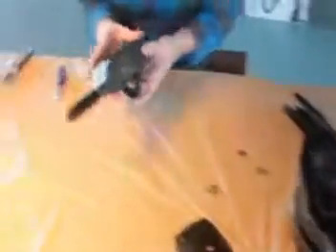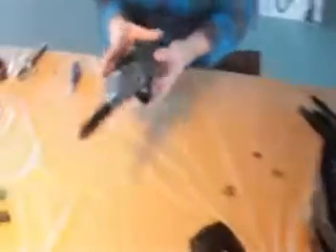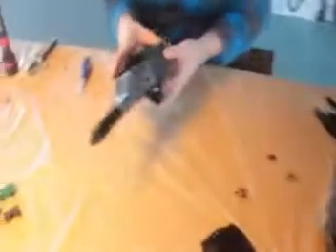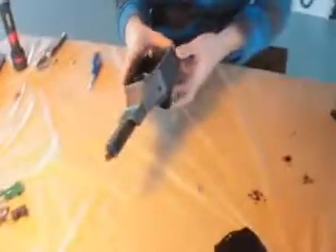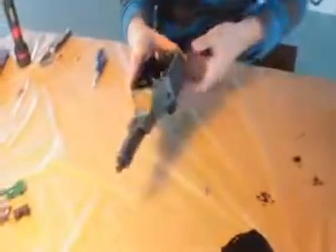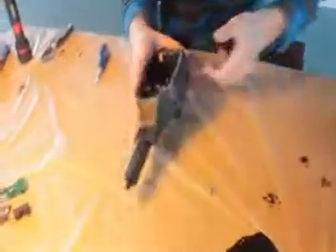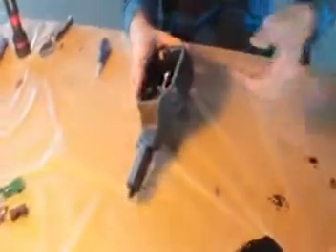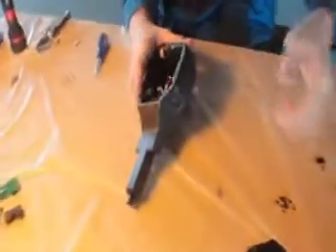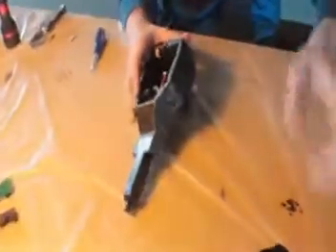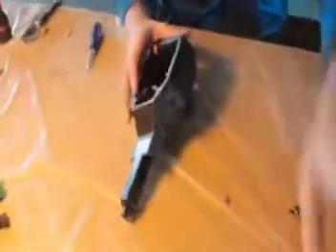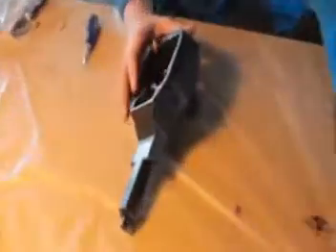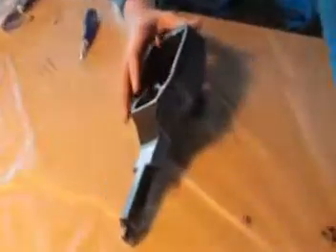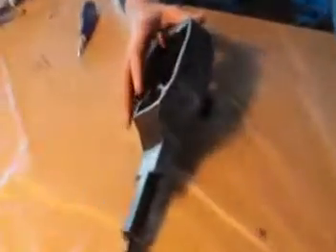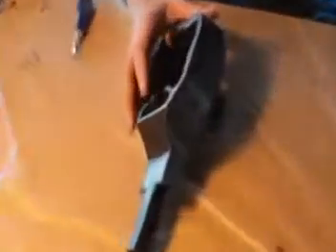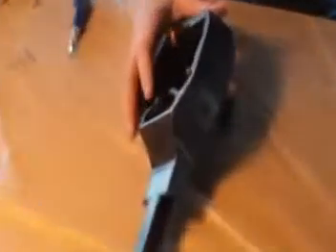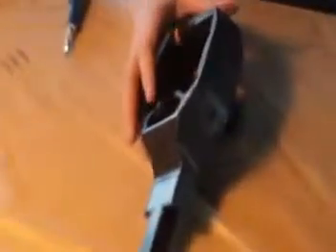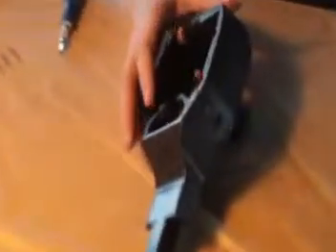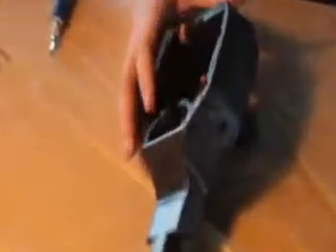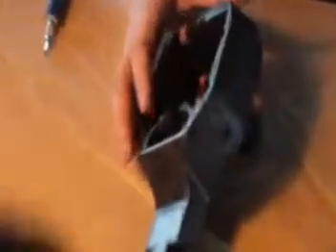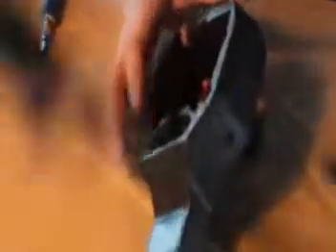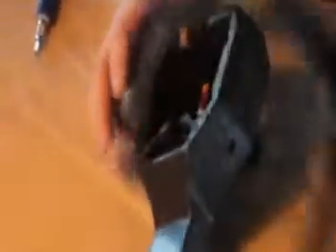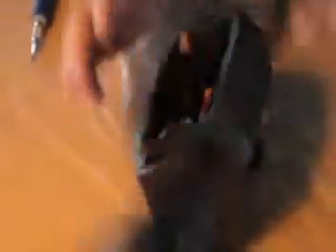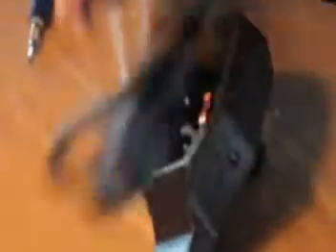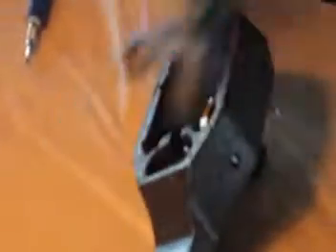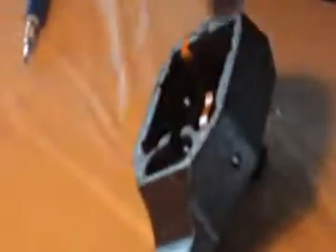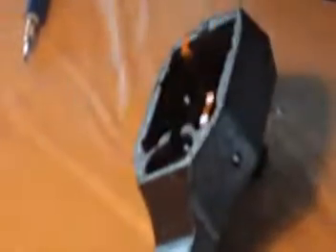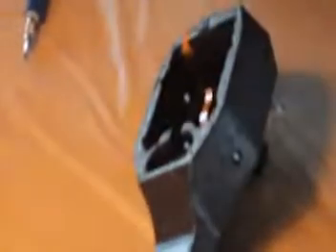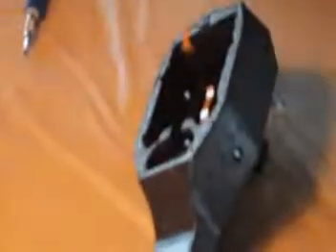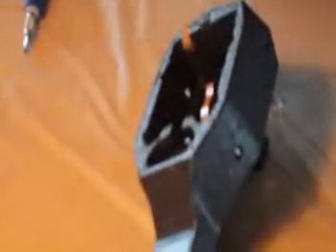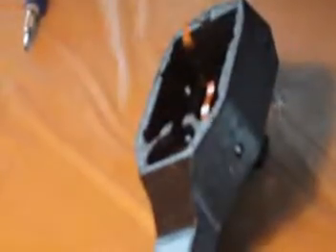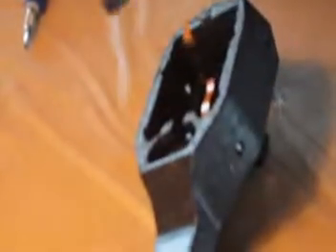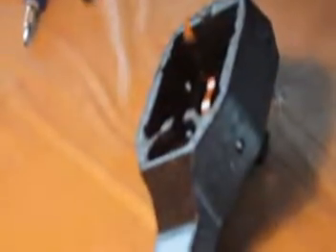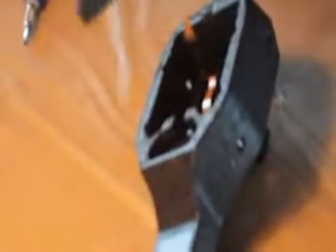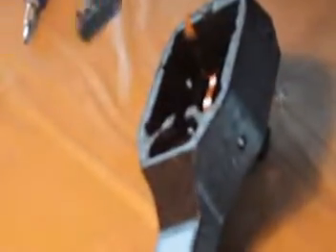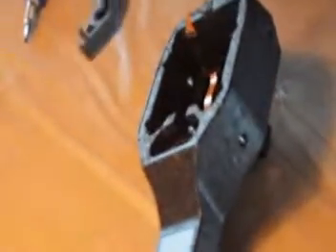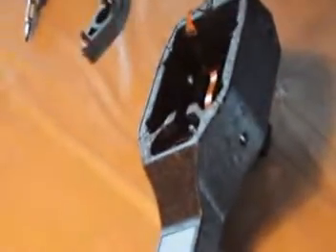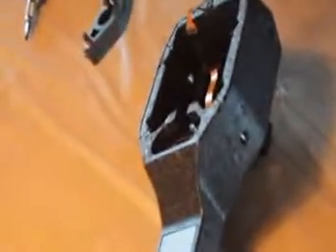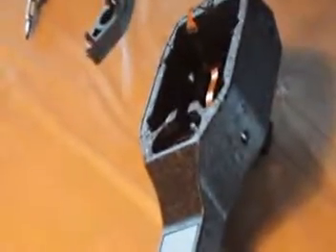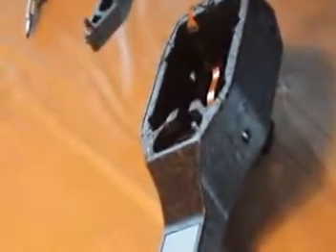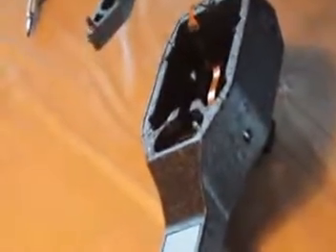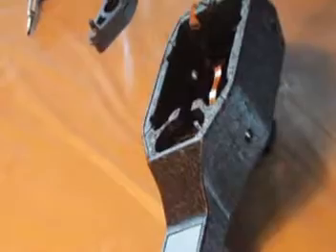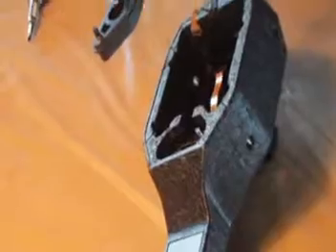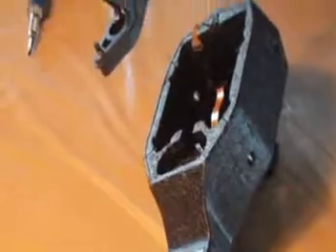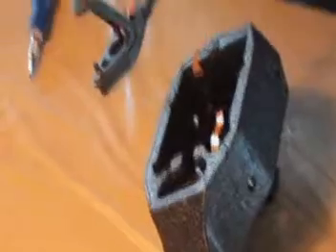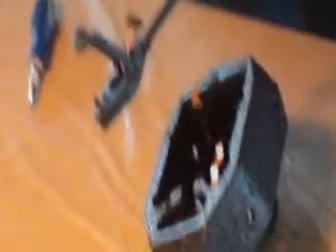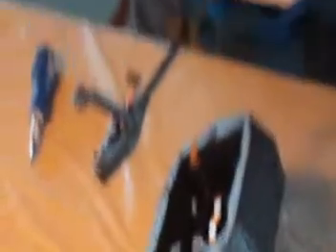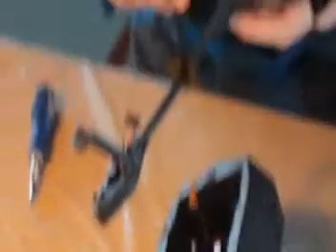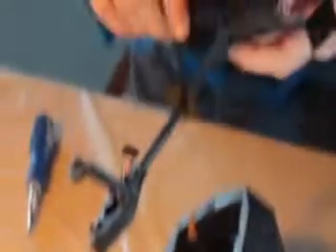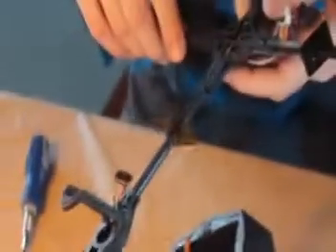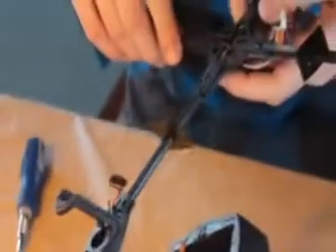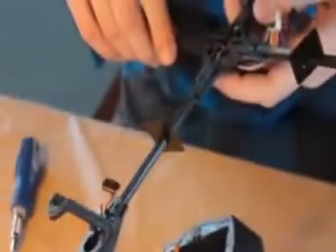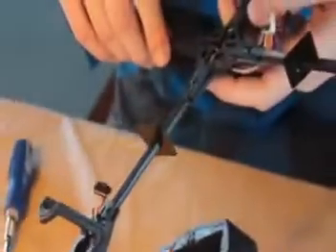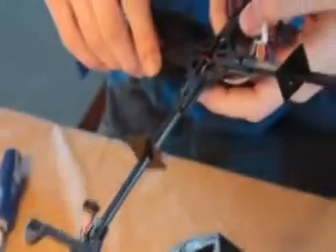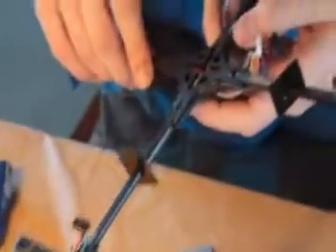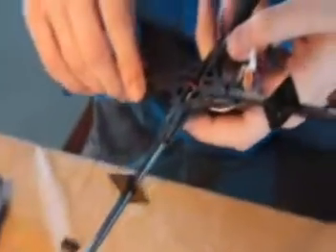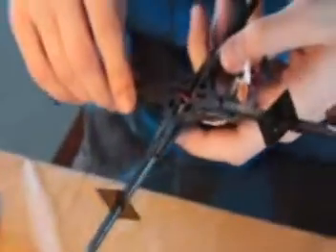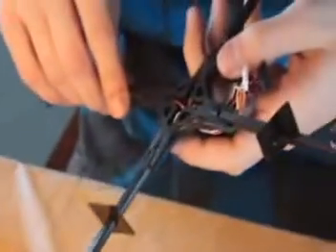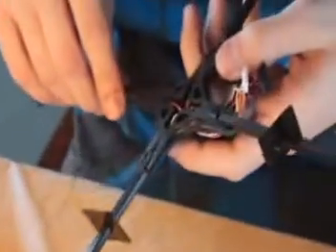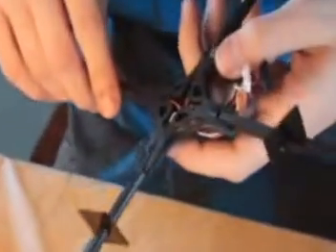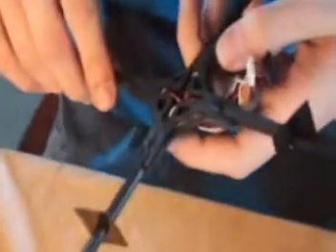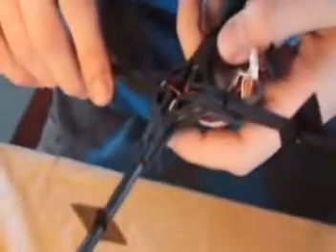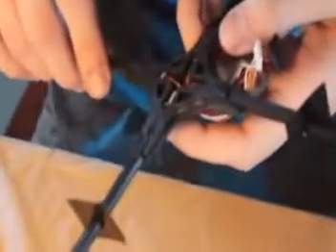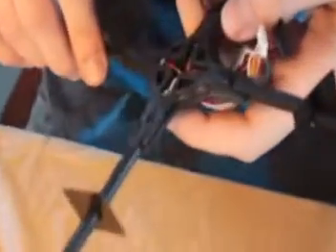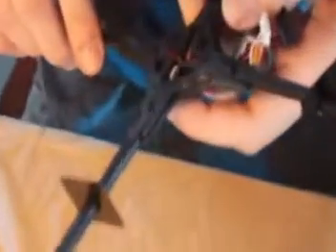This video shows you how to put back together your Parrot AR Drone 2.0. If you need to see how to take it apart, it's the other video.